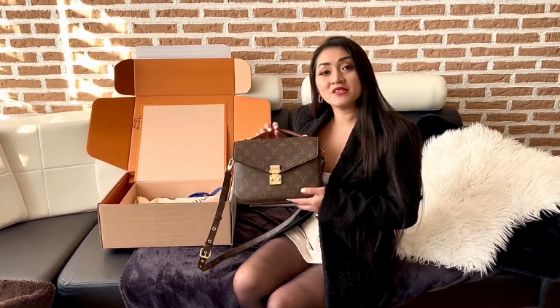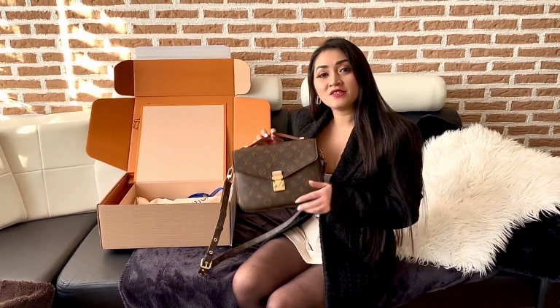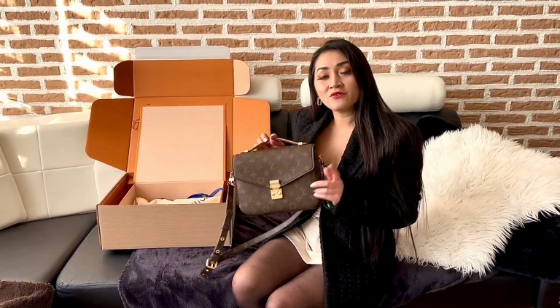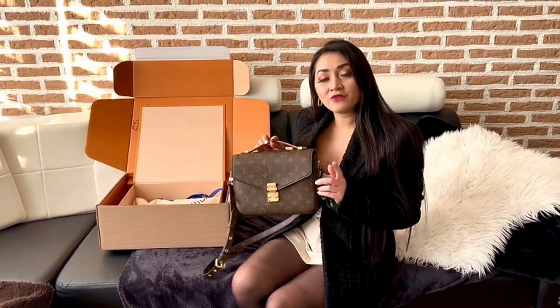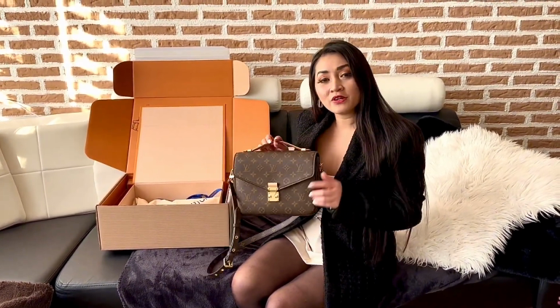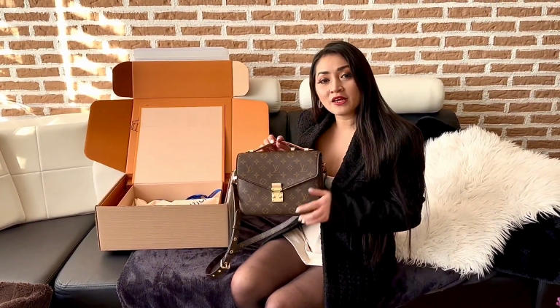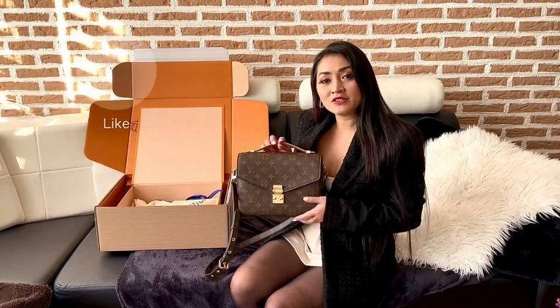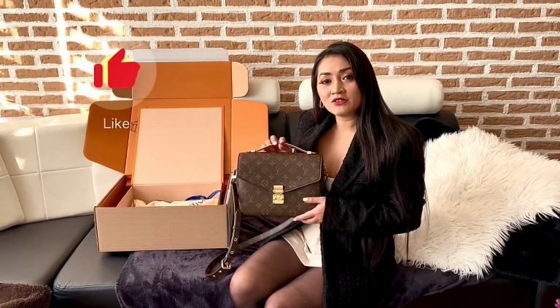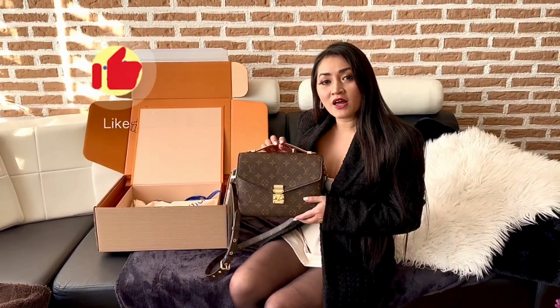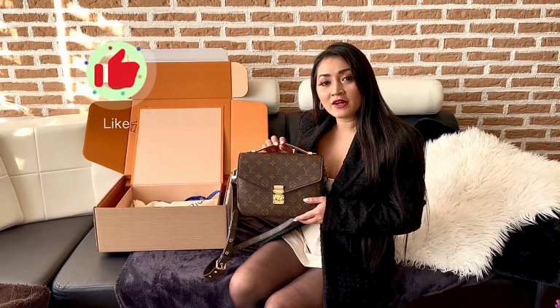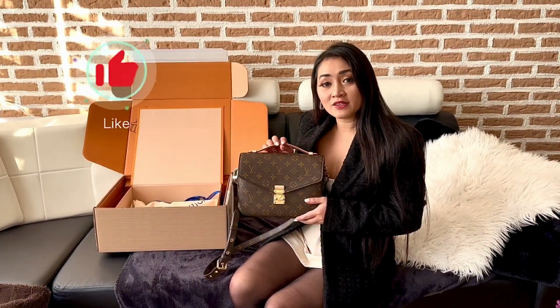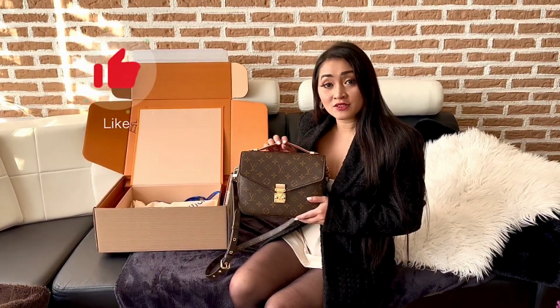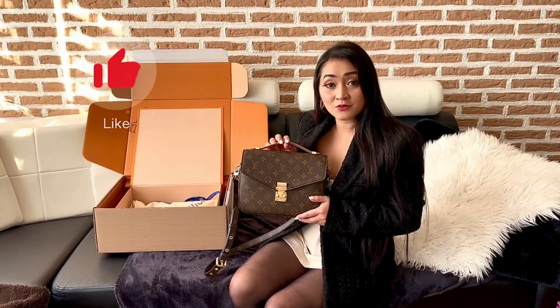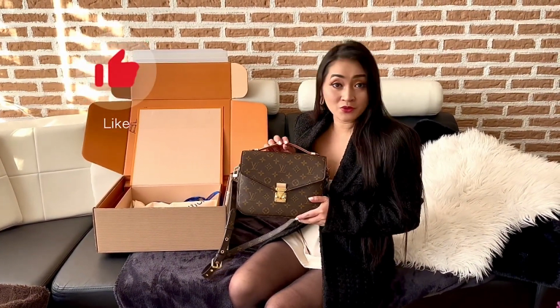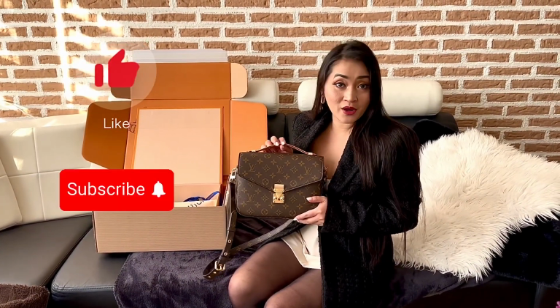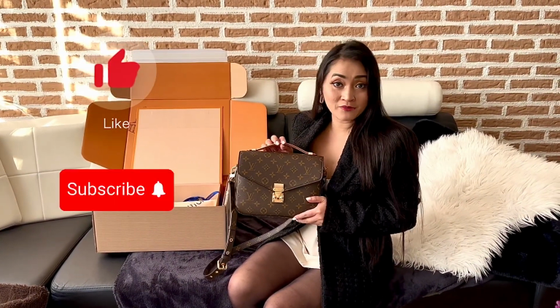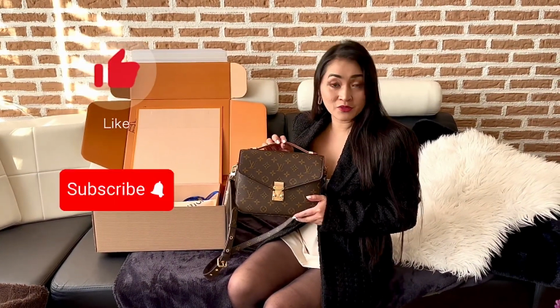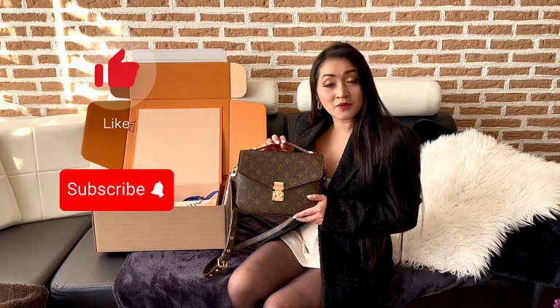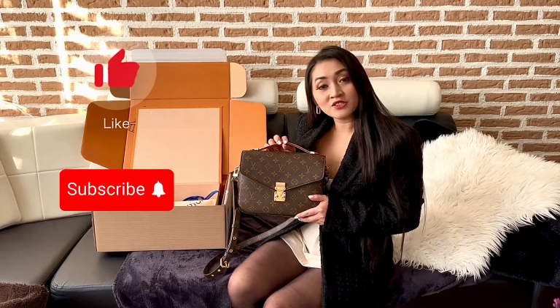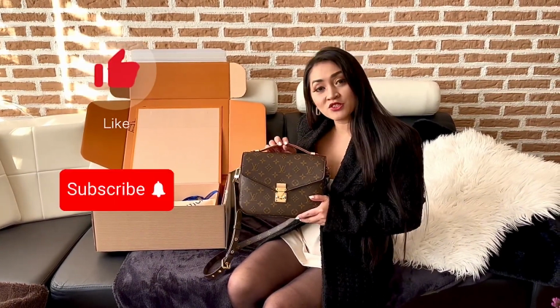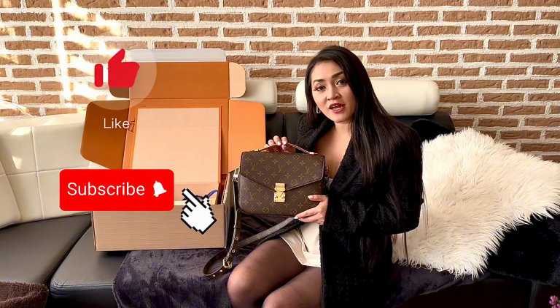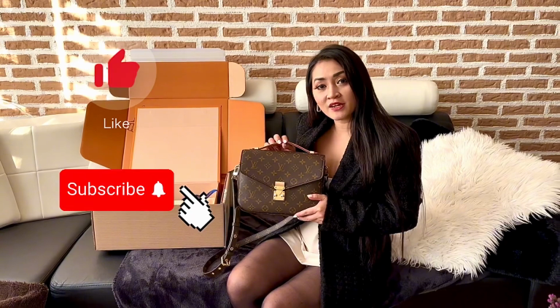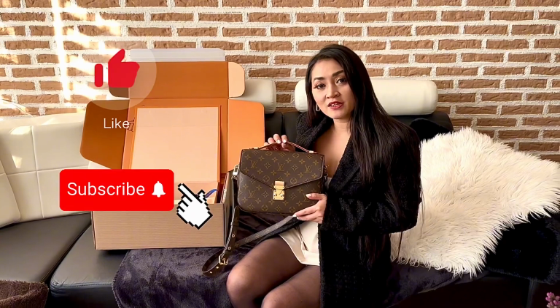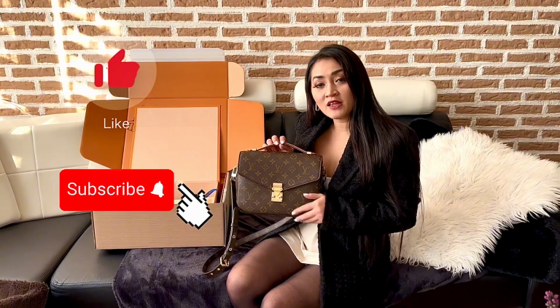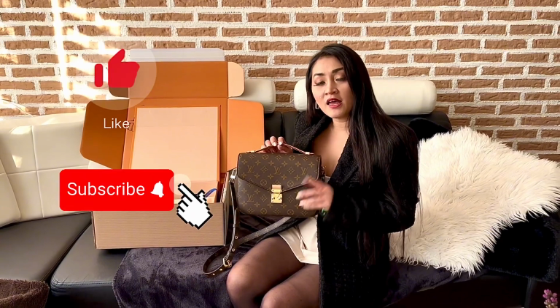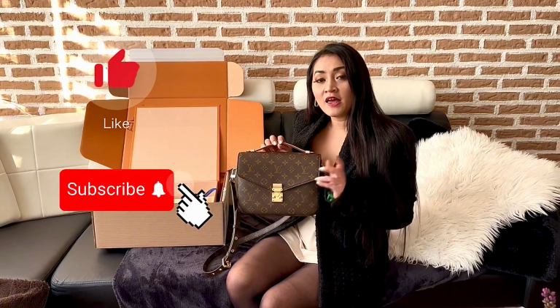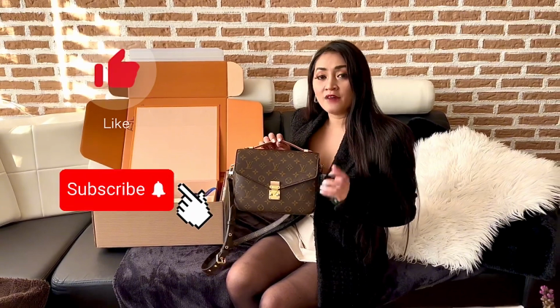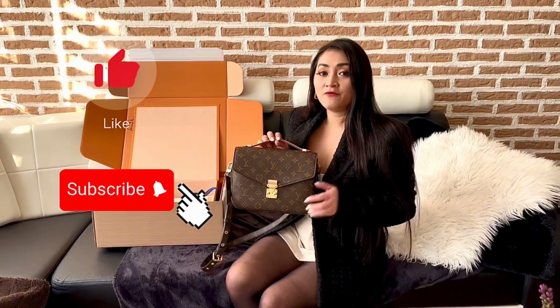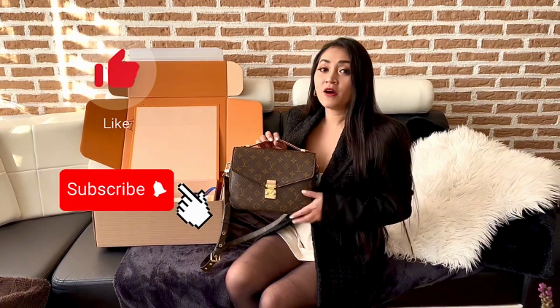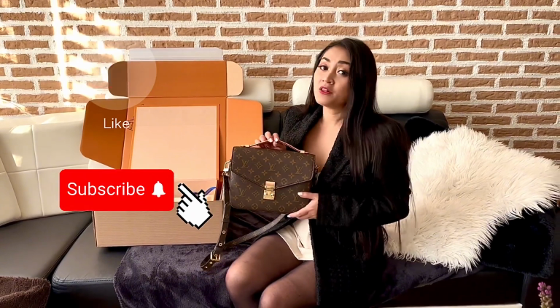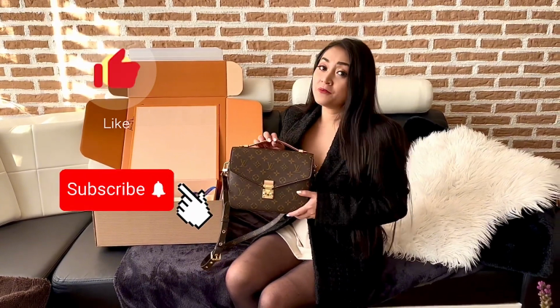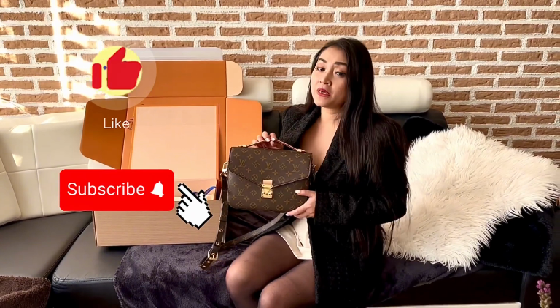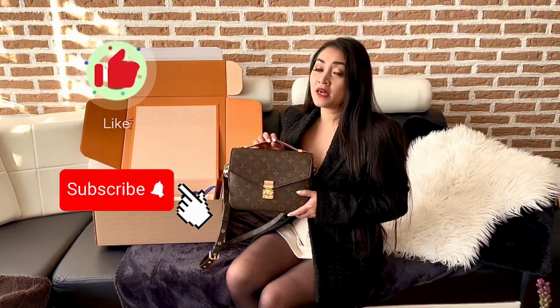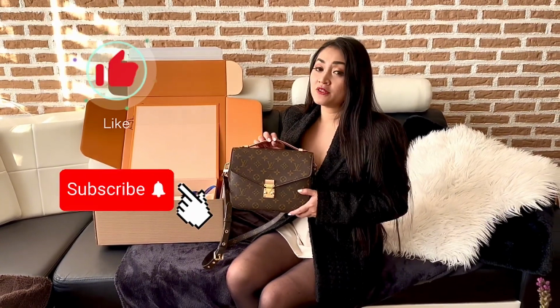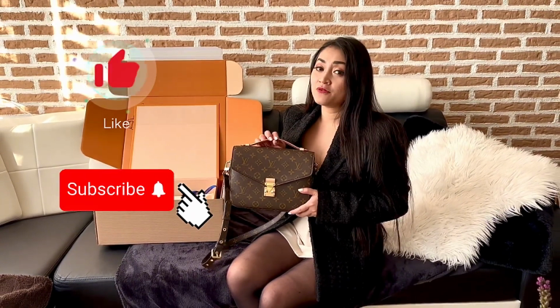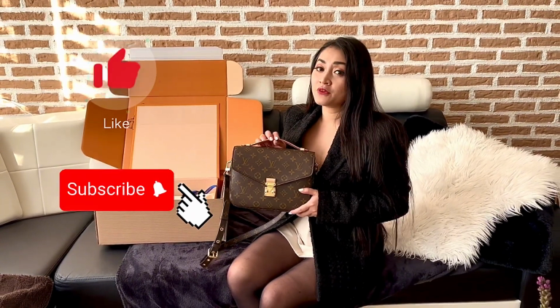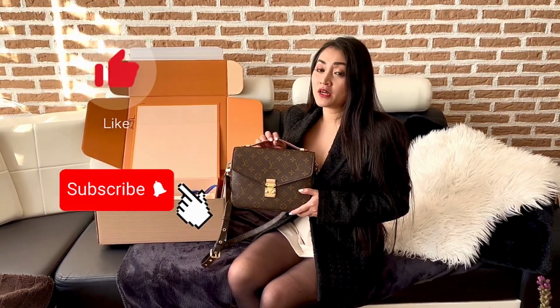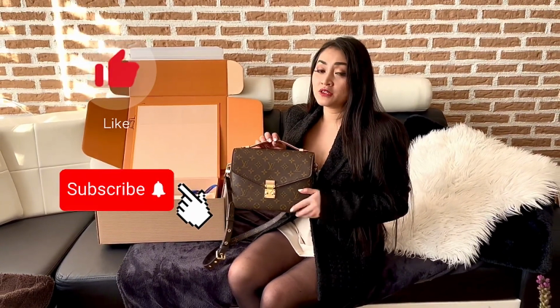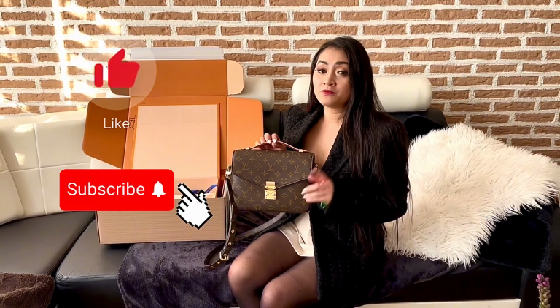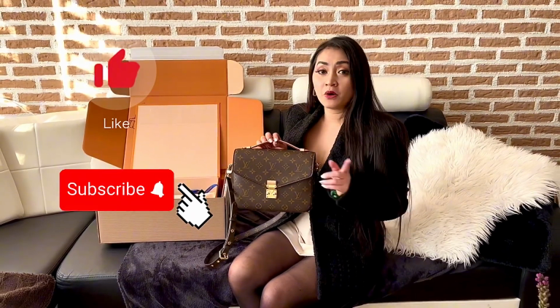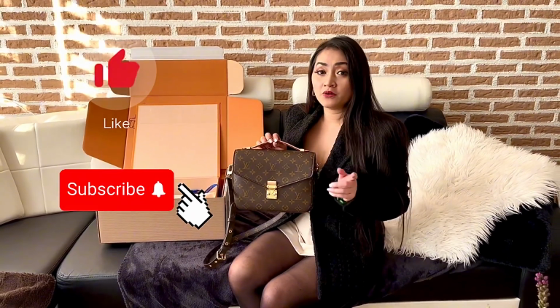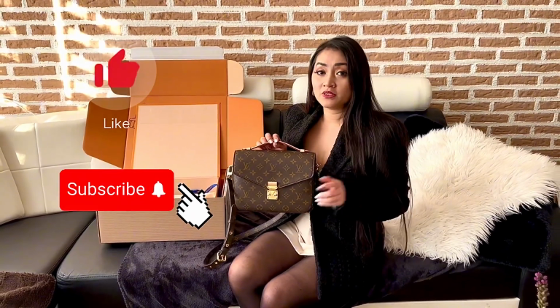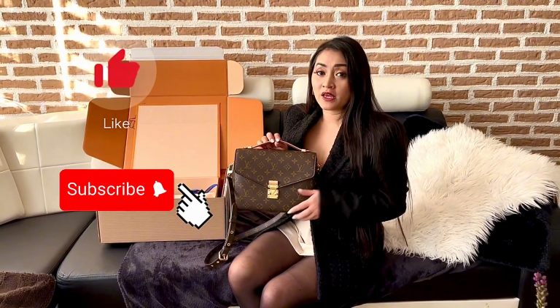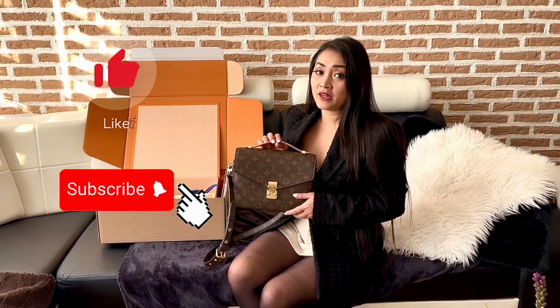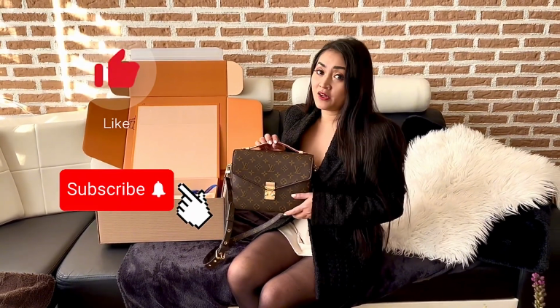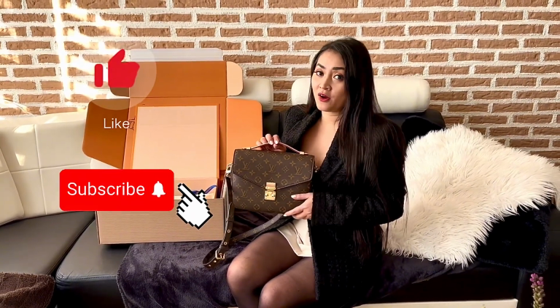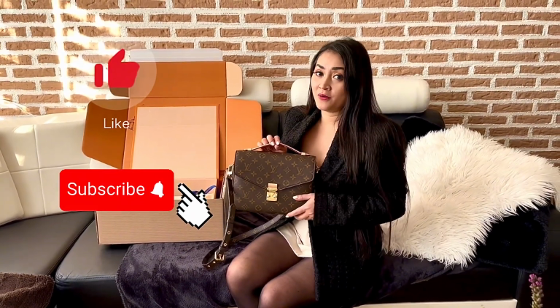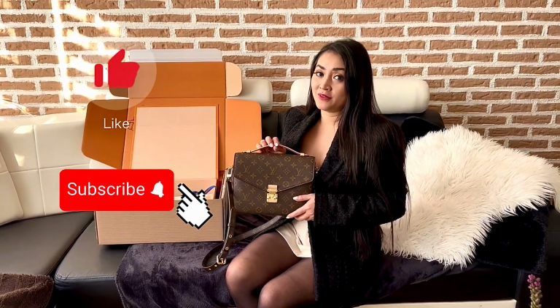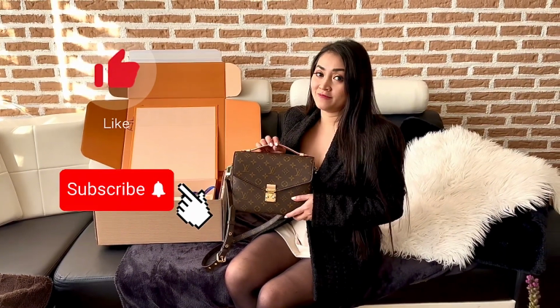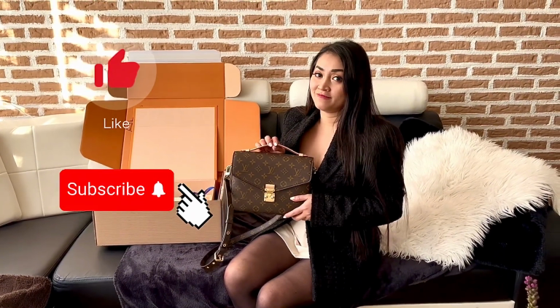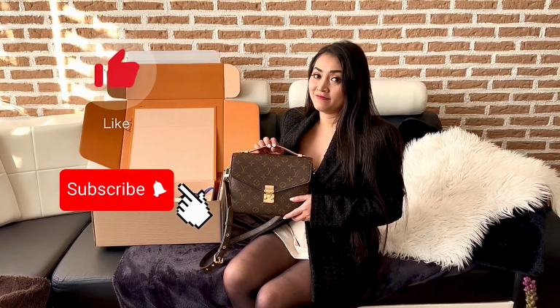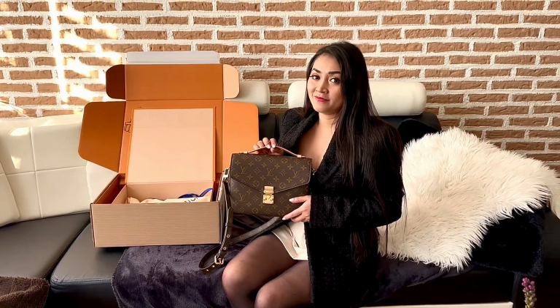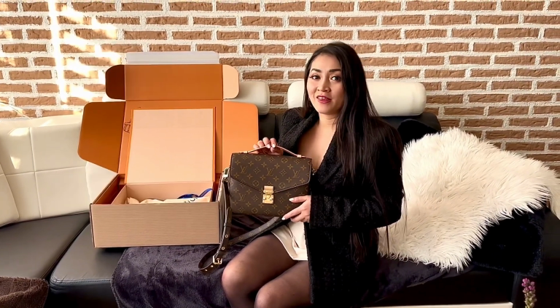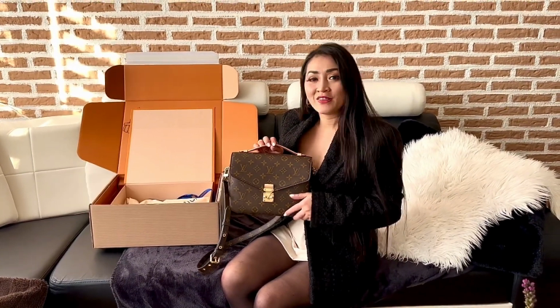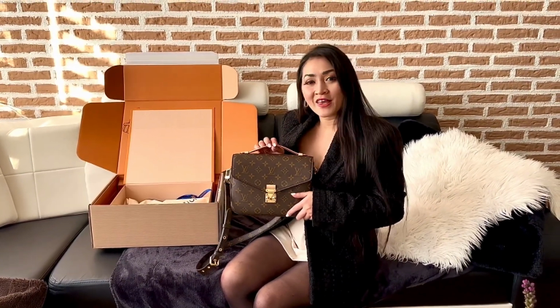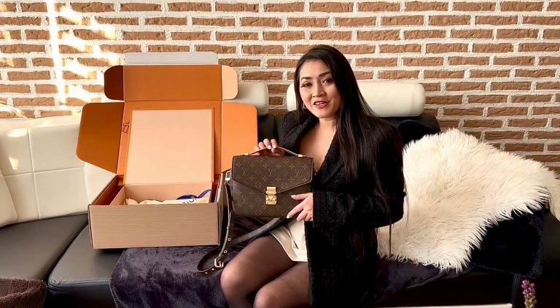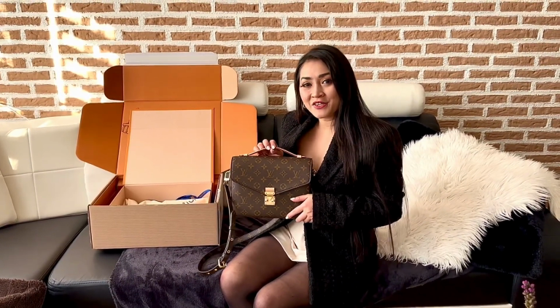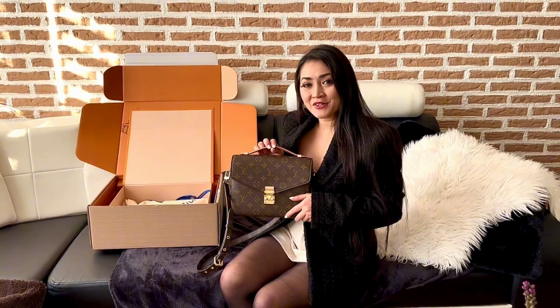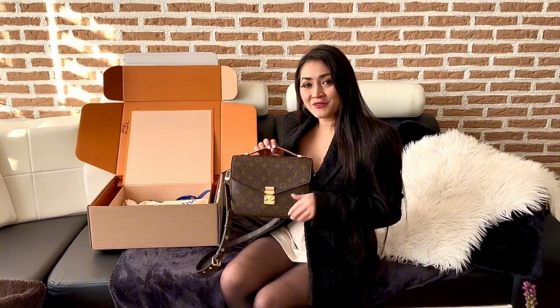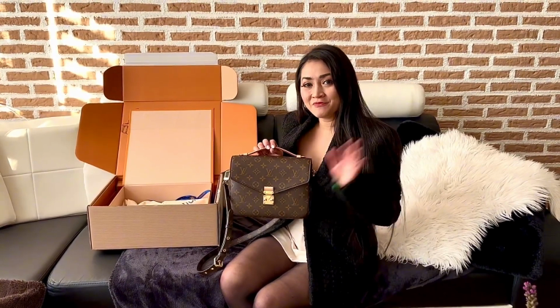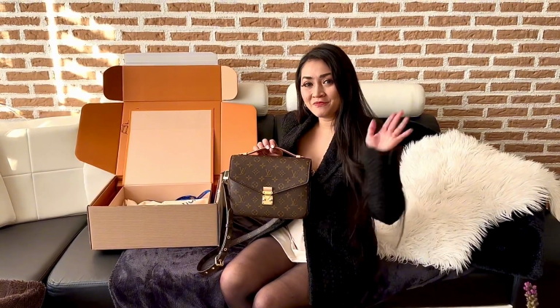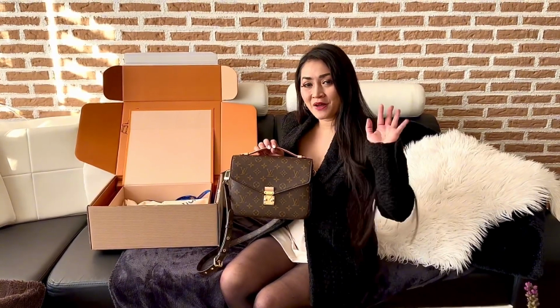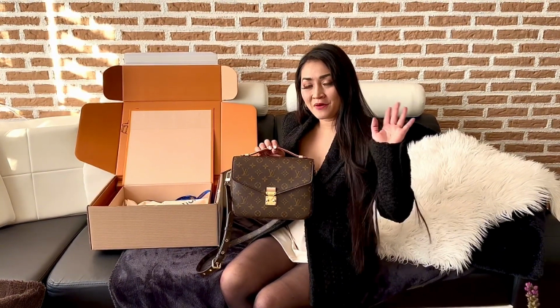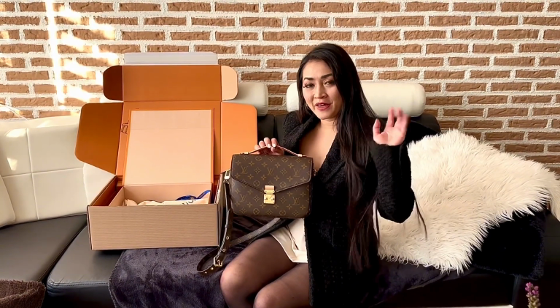If you like what you're watching, please don't forget to like and subscribe to my channel, follow me, and don't forget to post a comment. Thank you. Bye-bye.